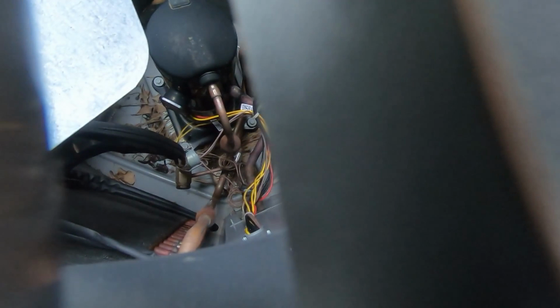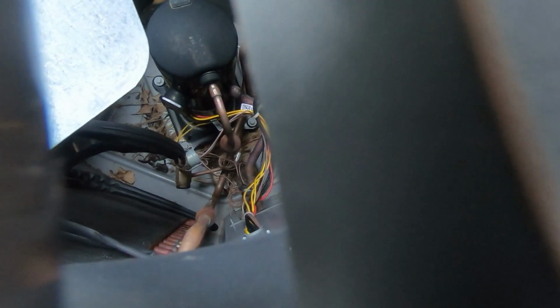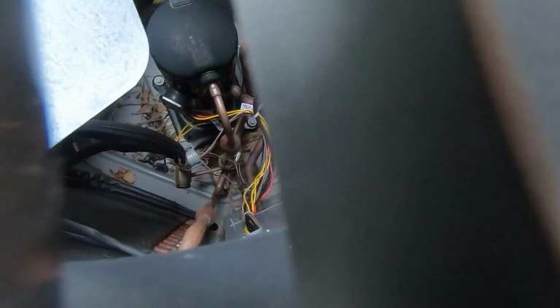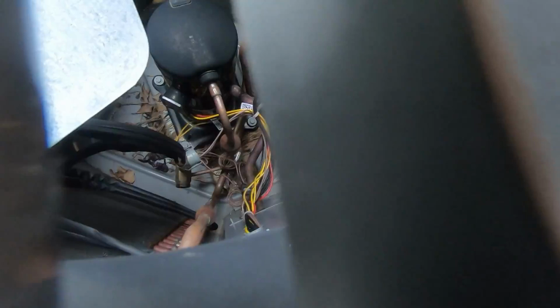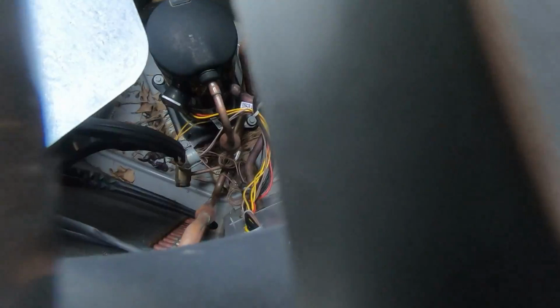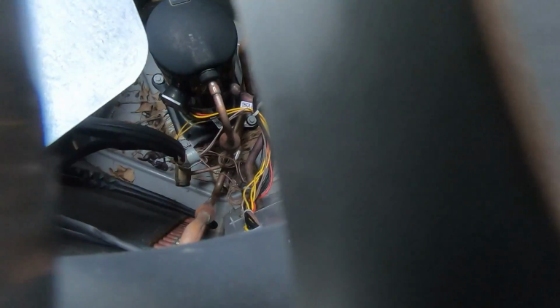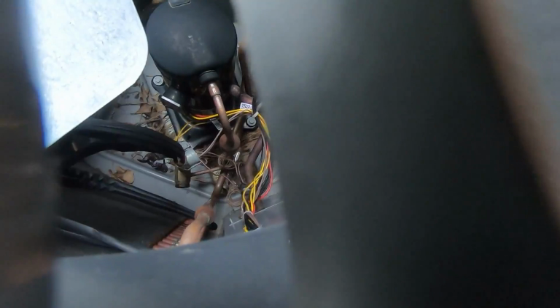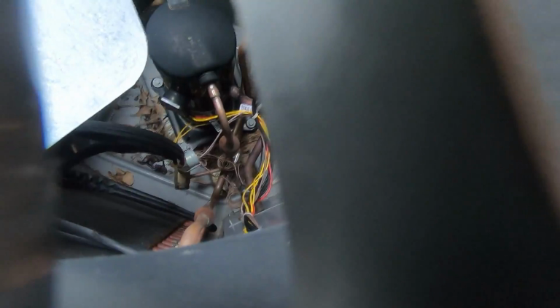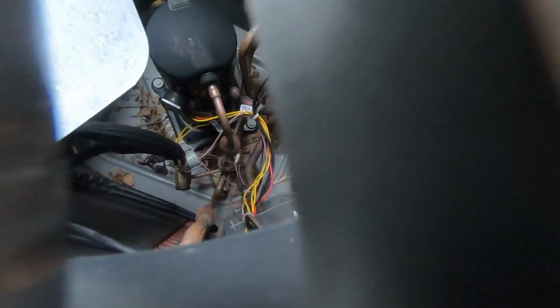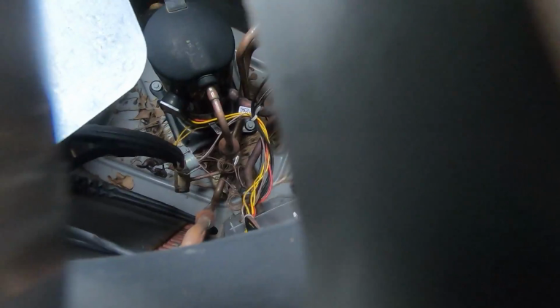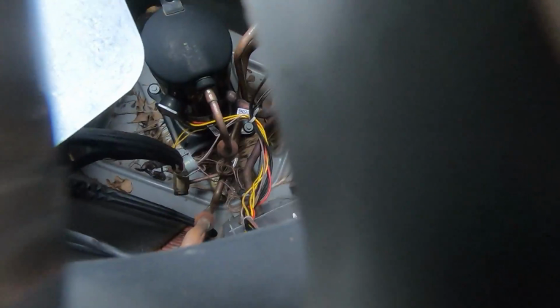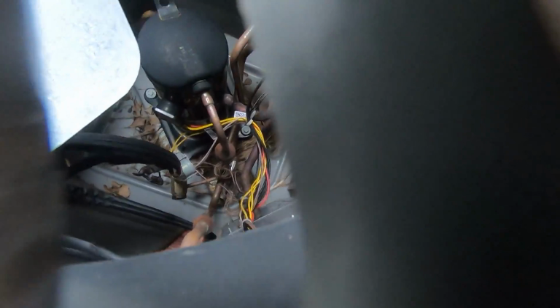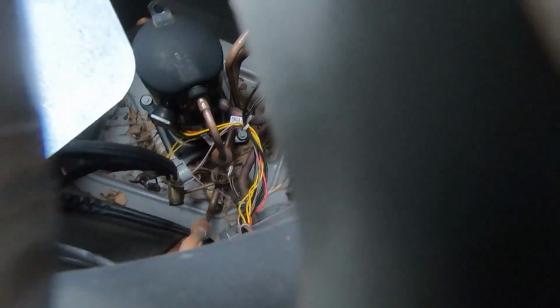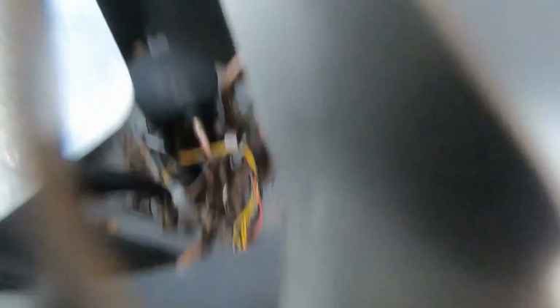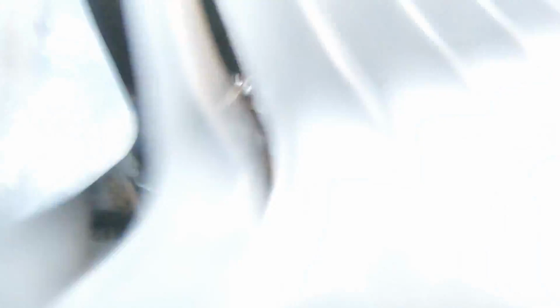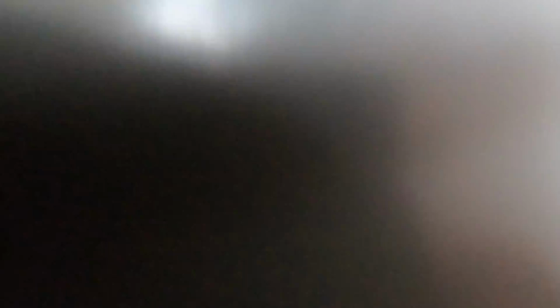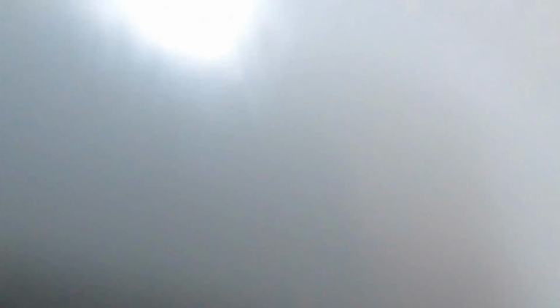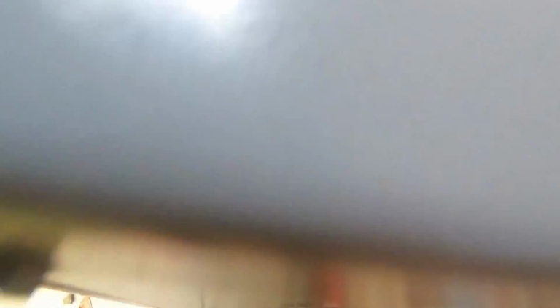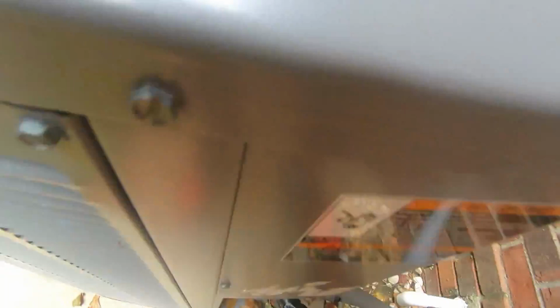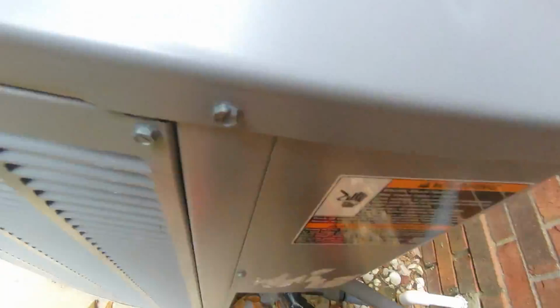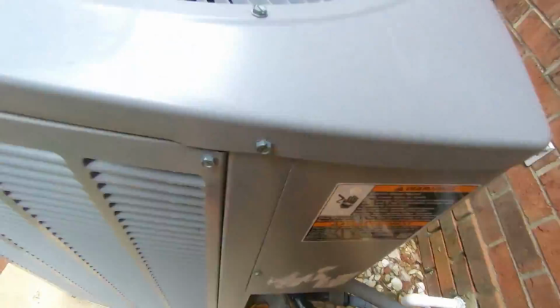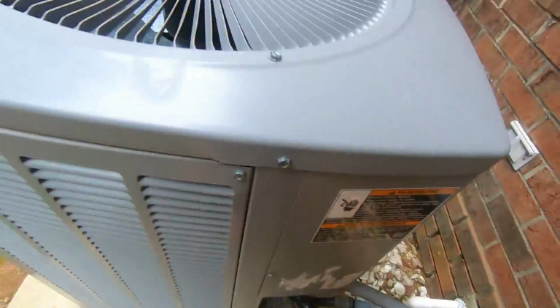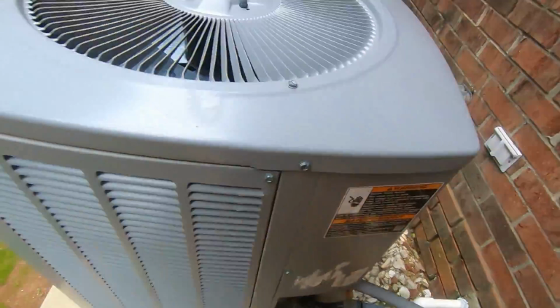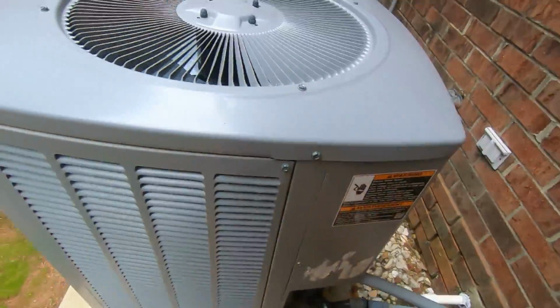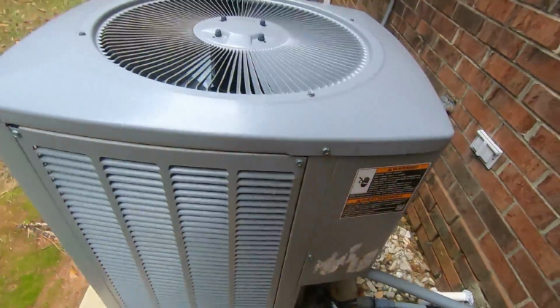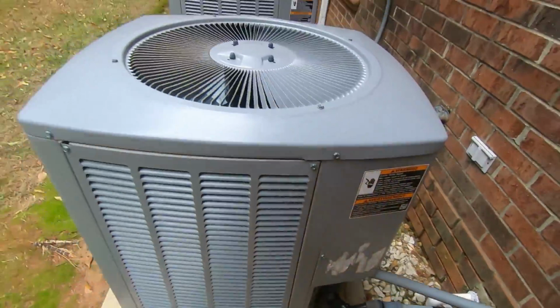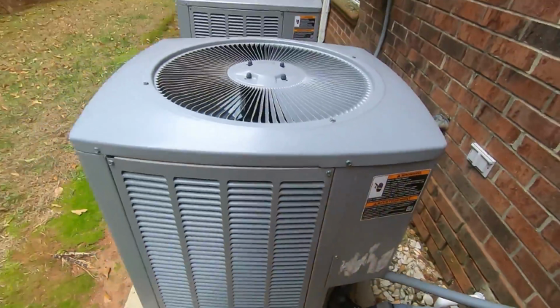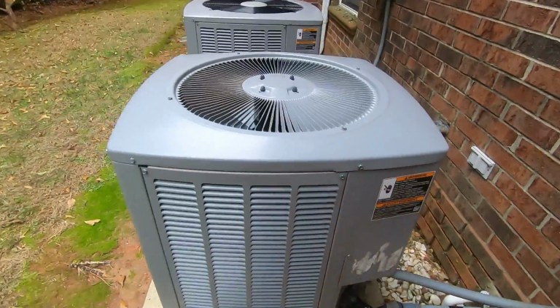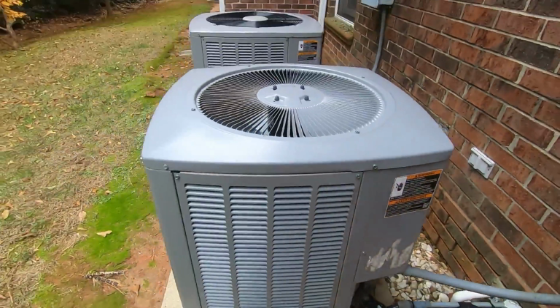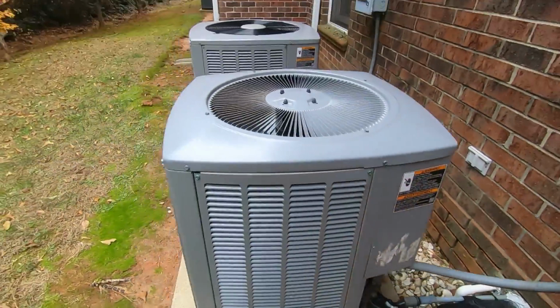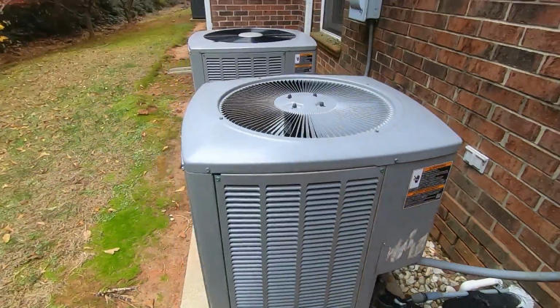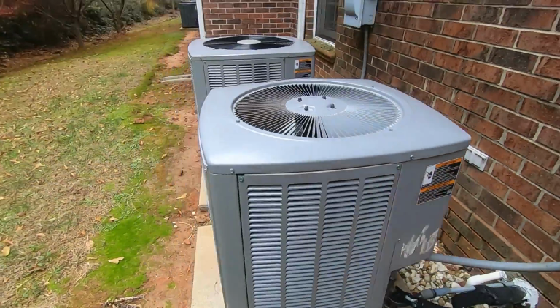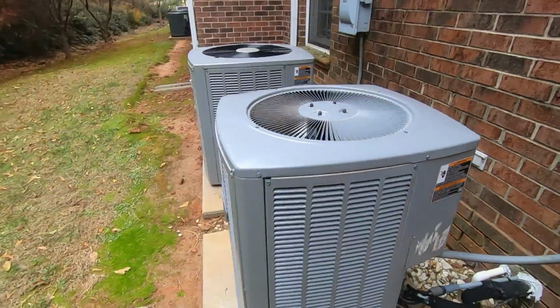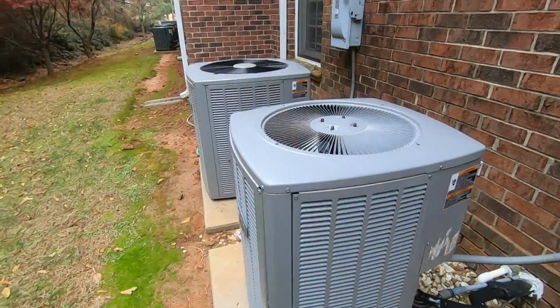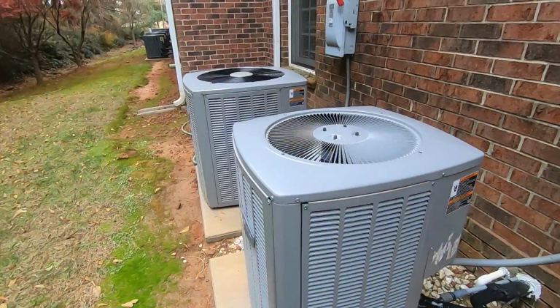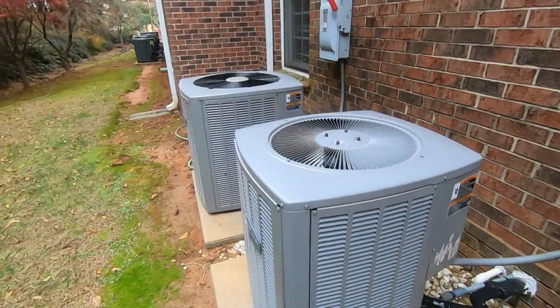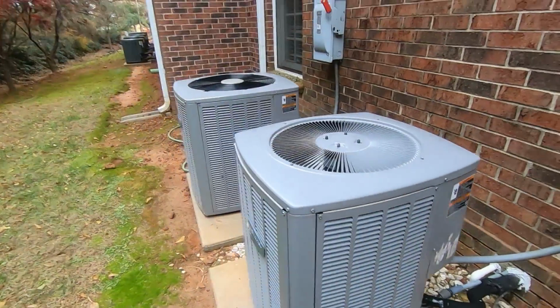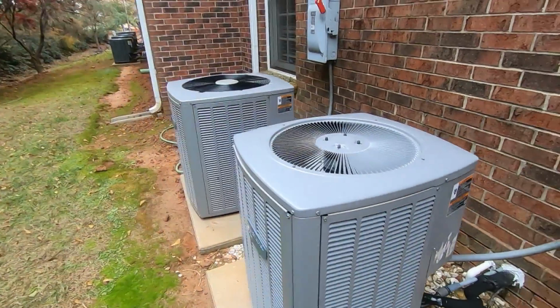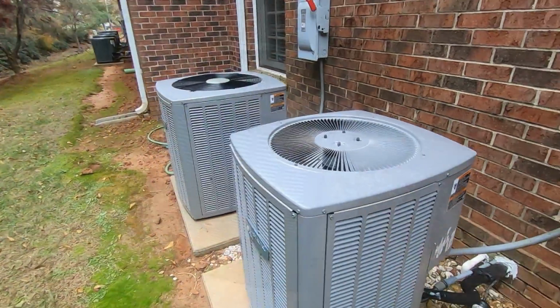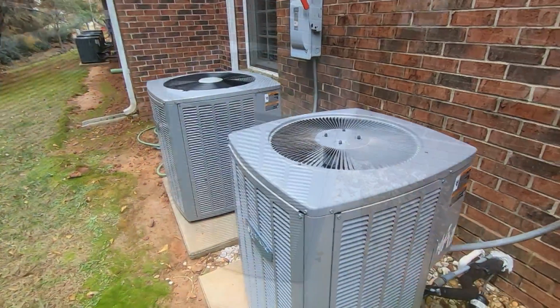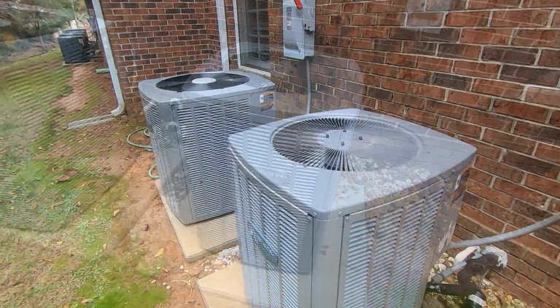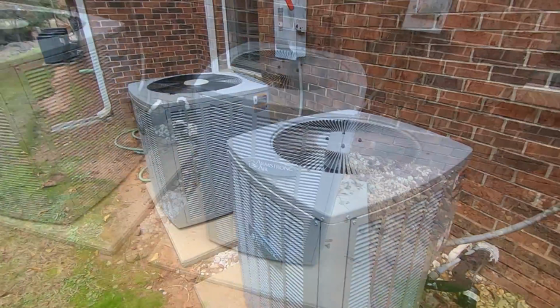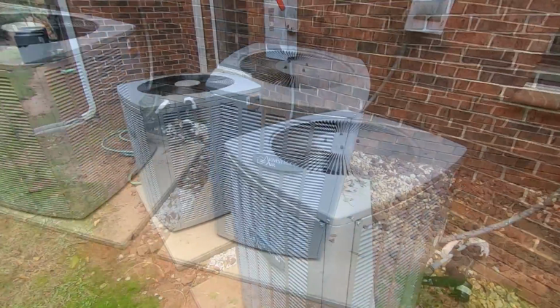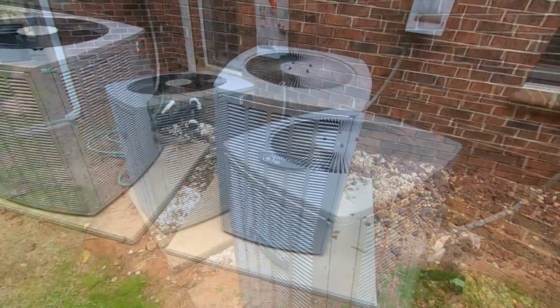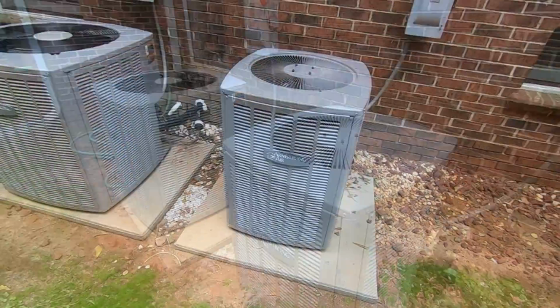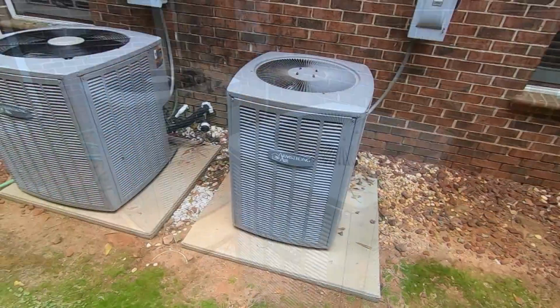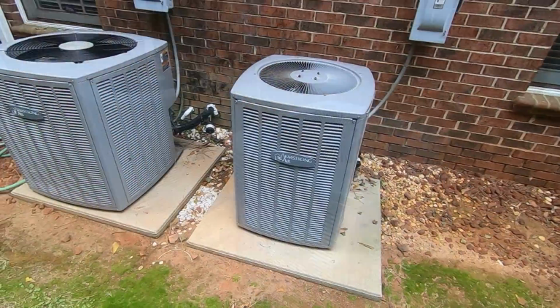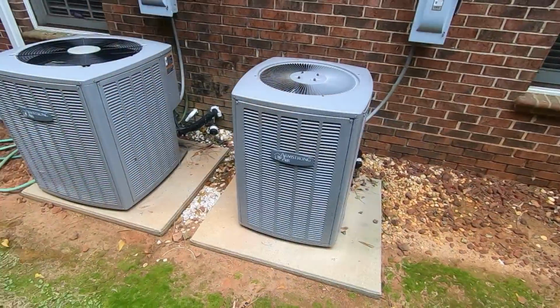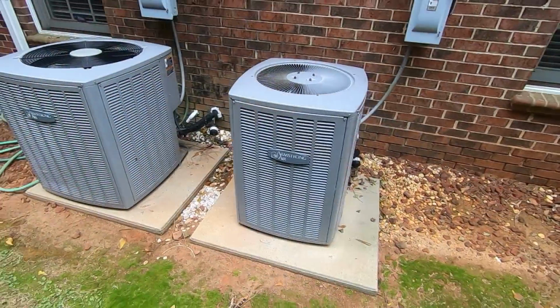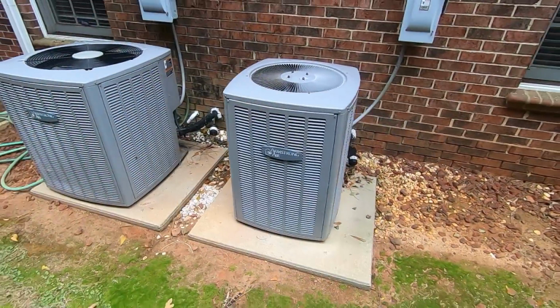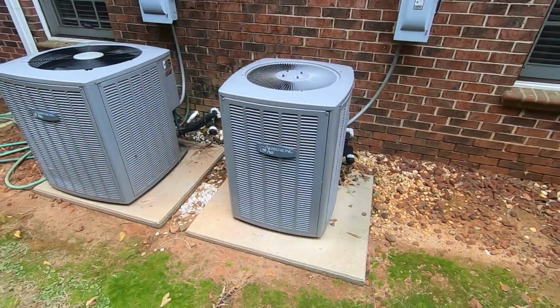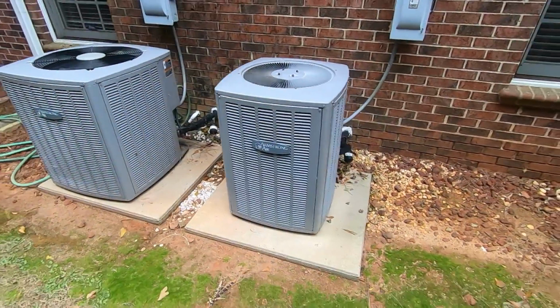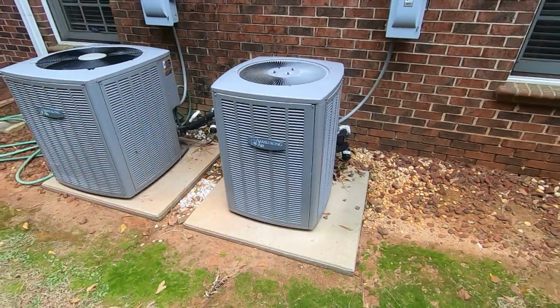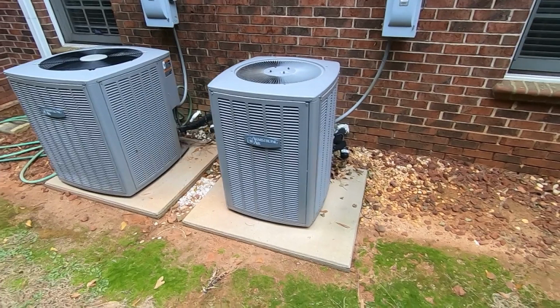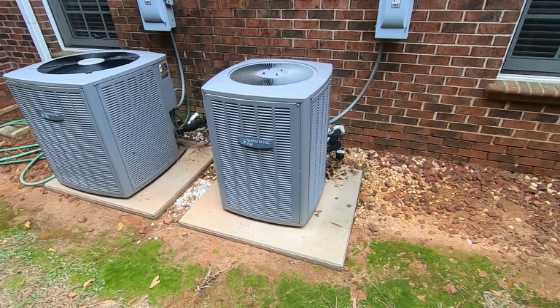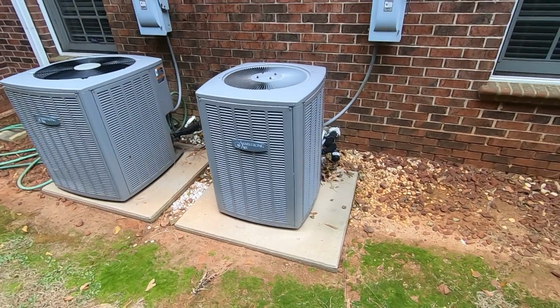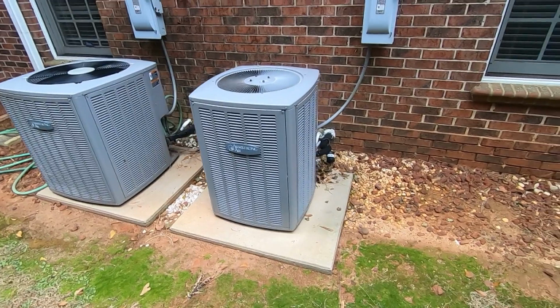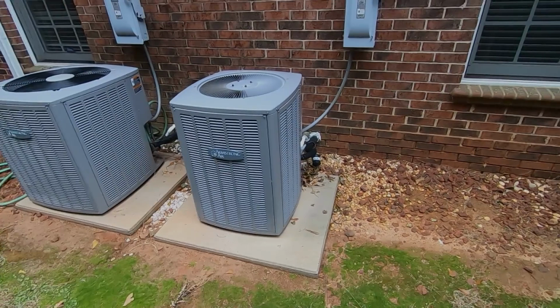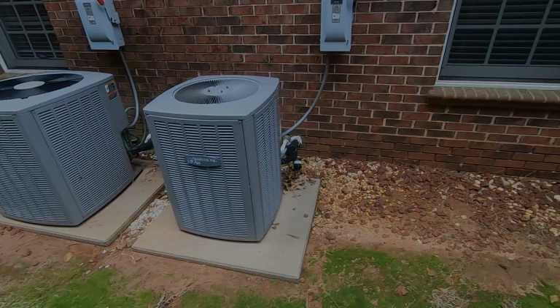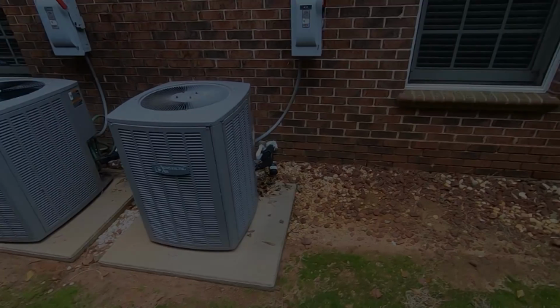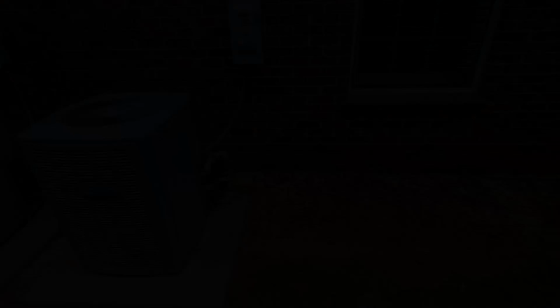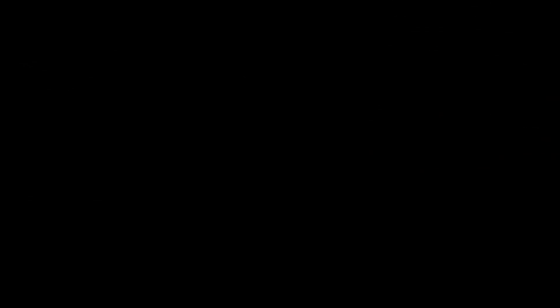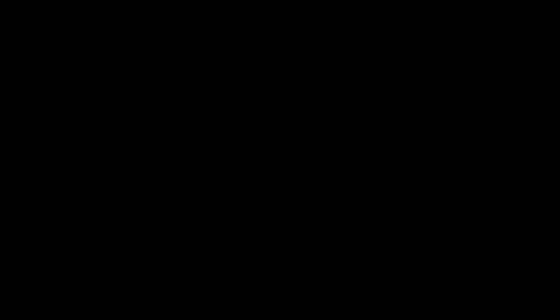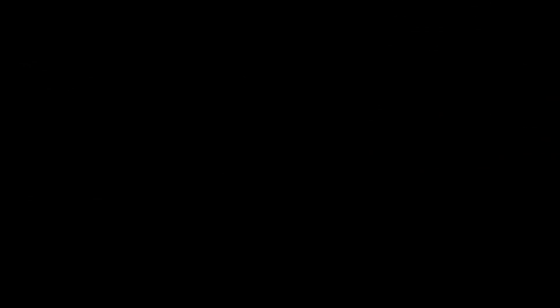Here's the old compressor — looks like it's out.